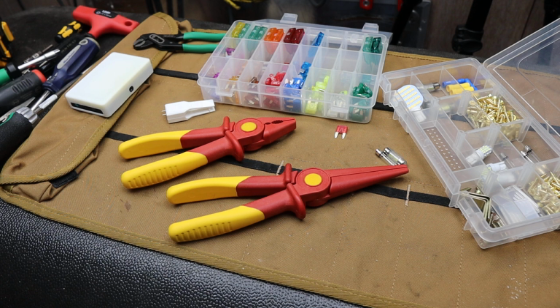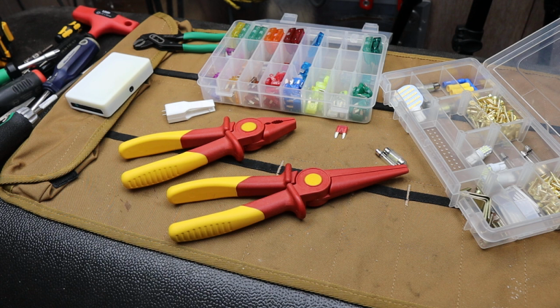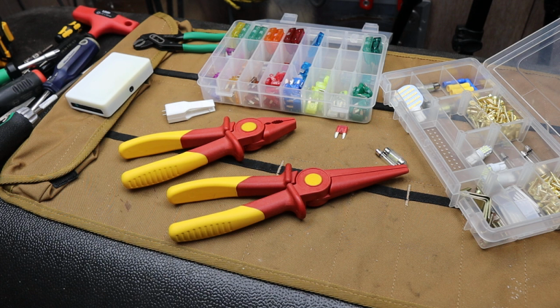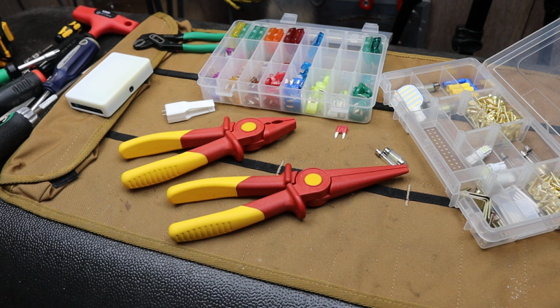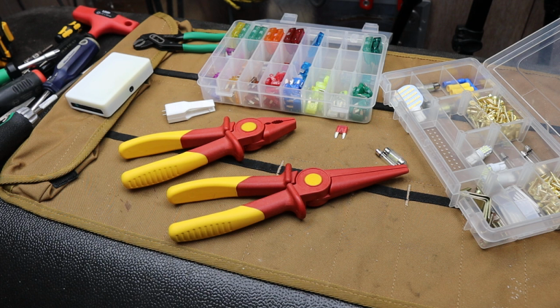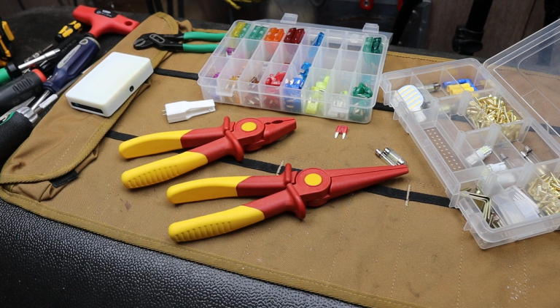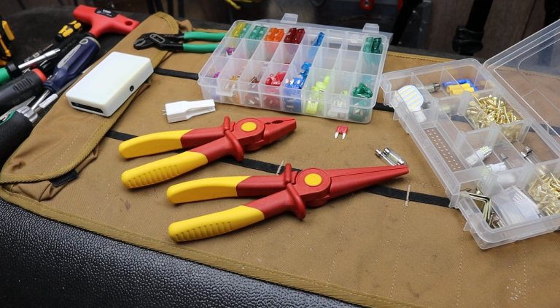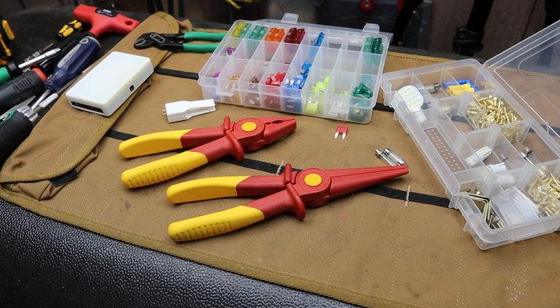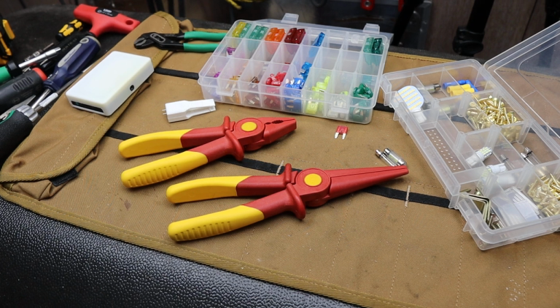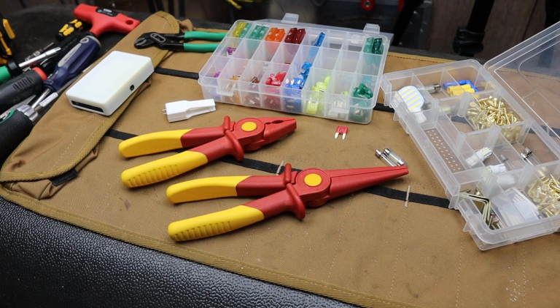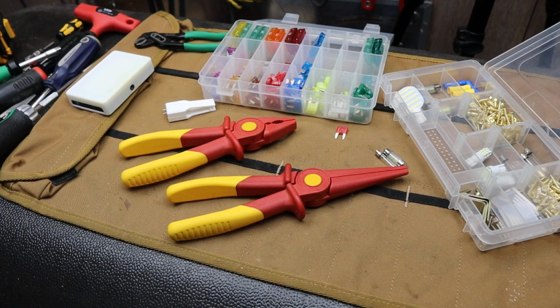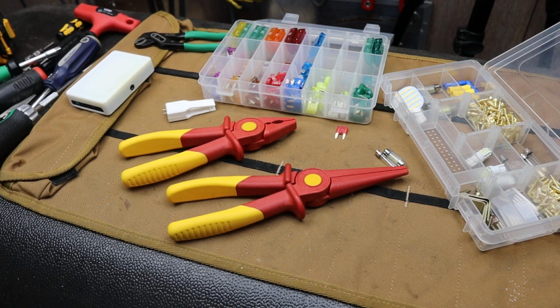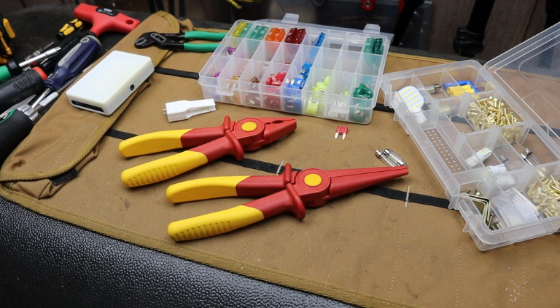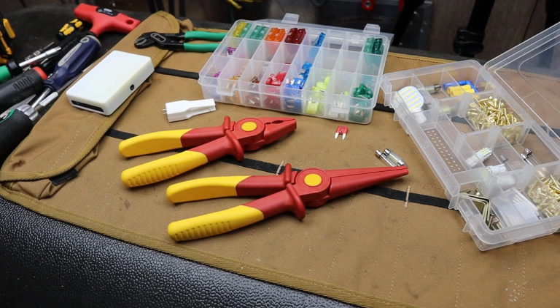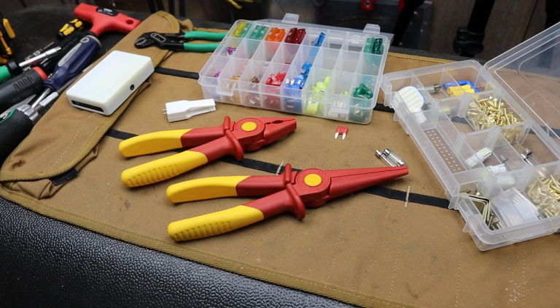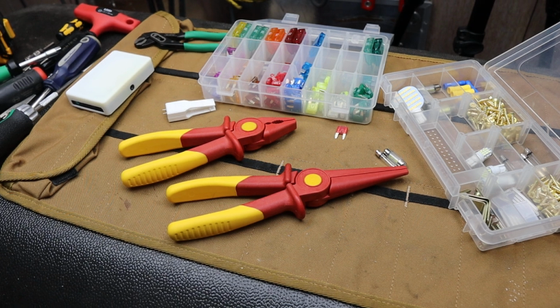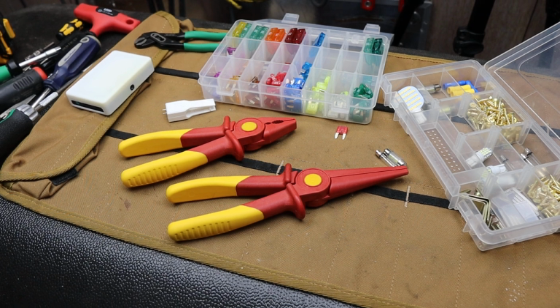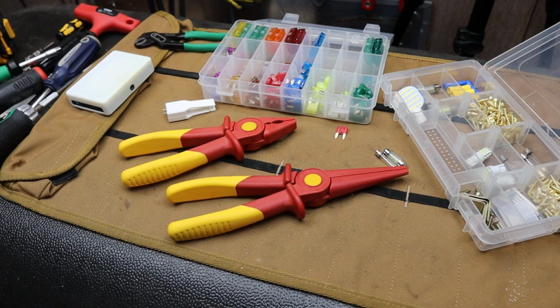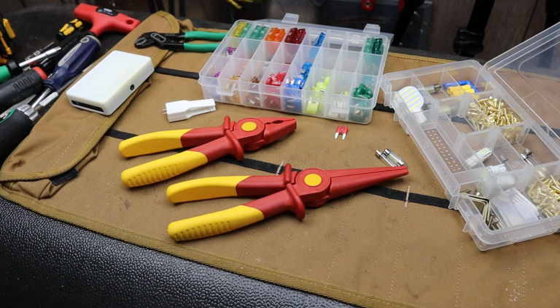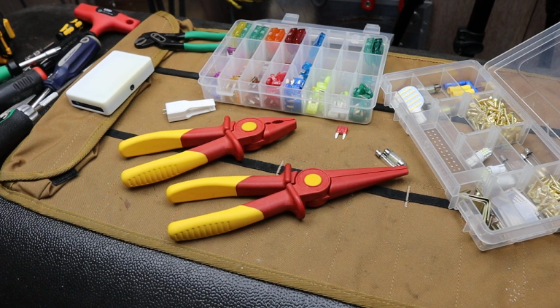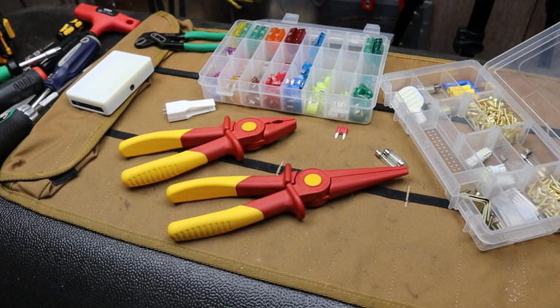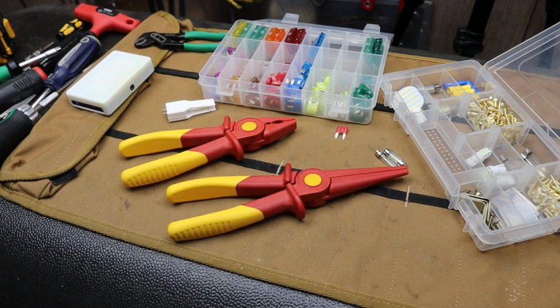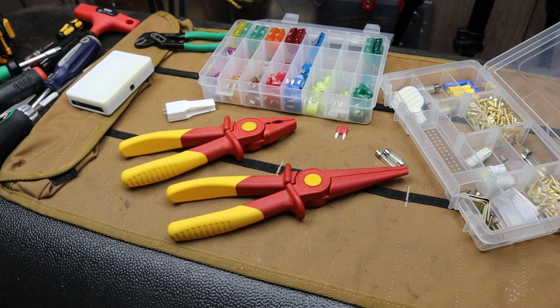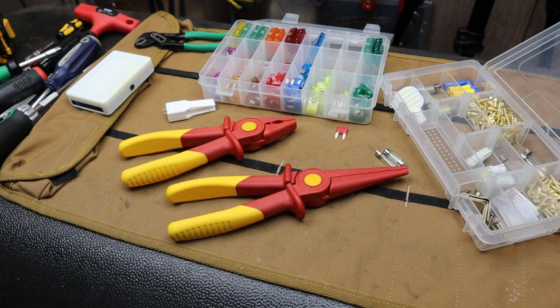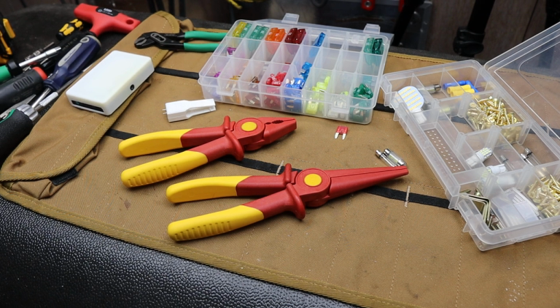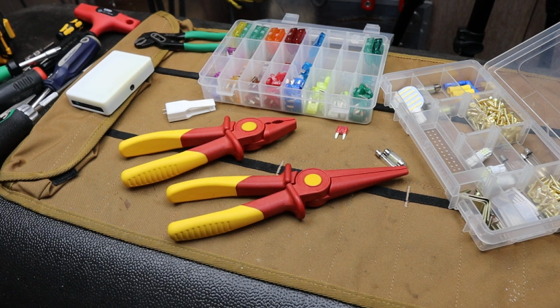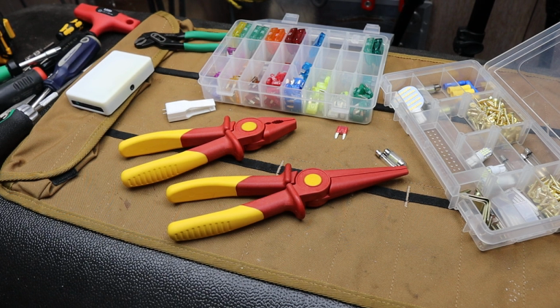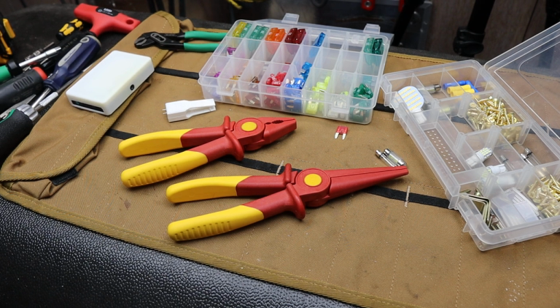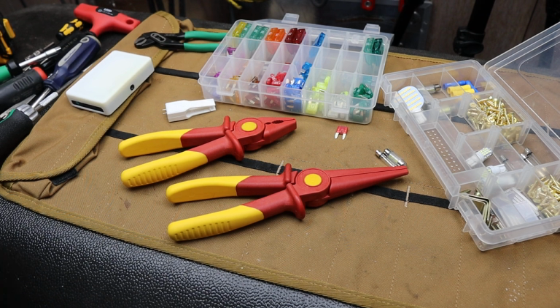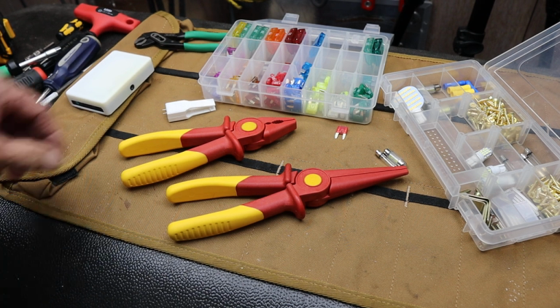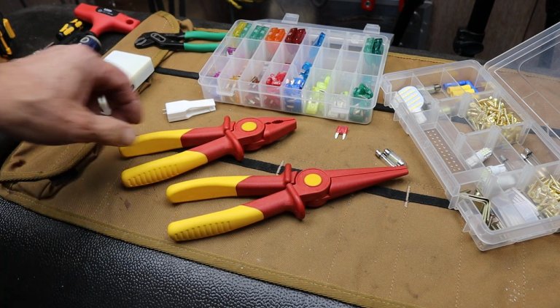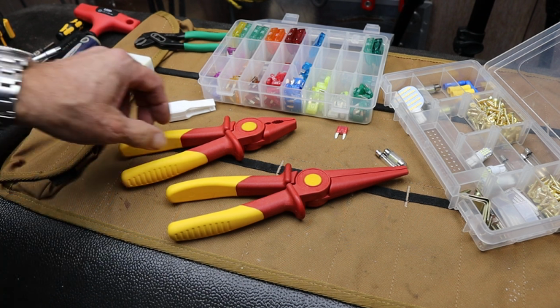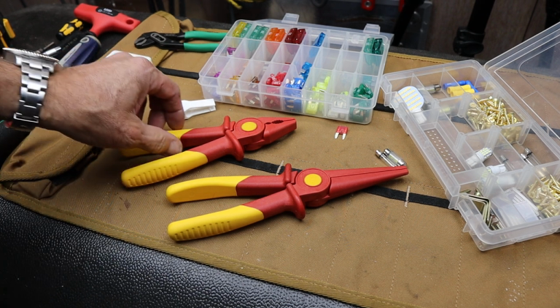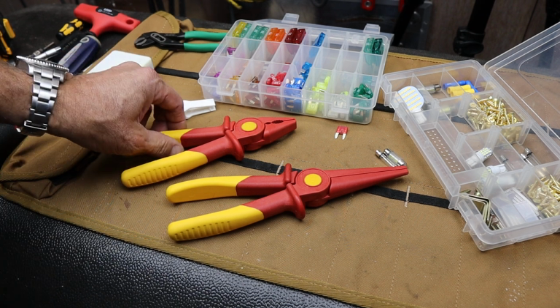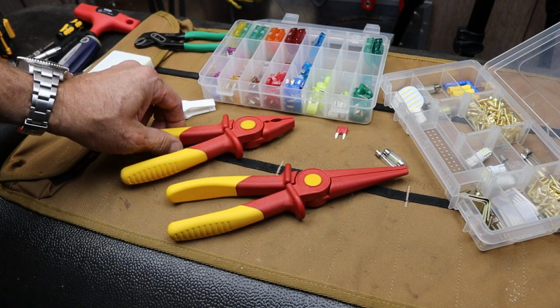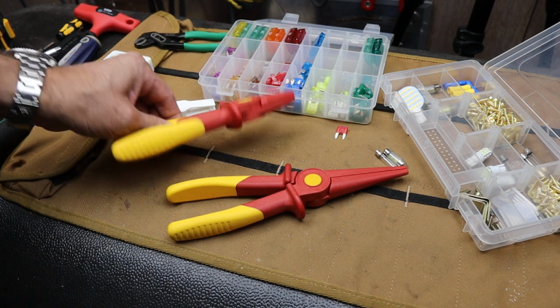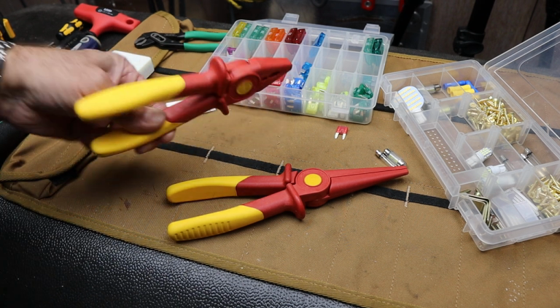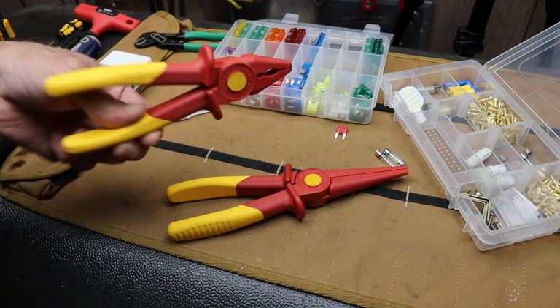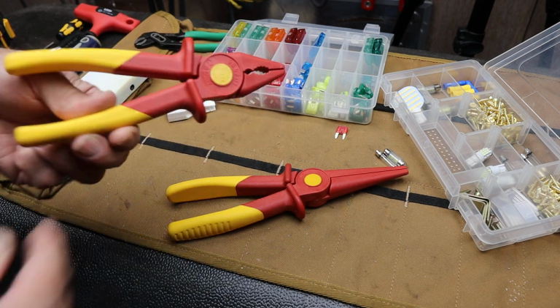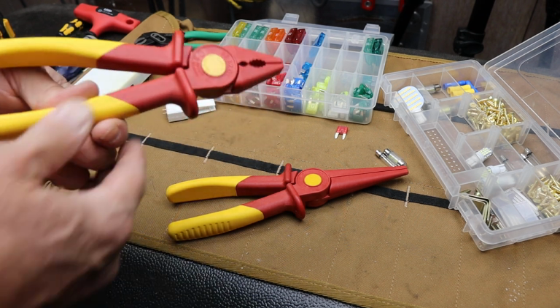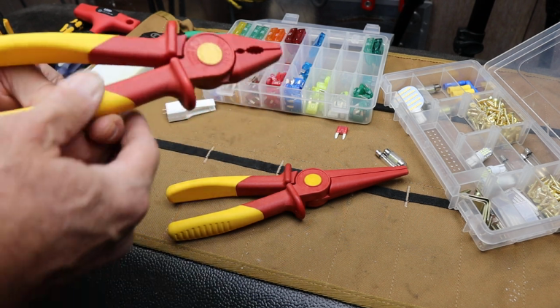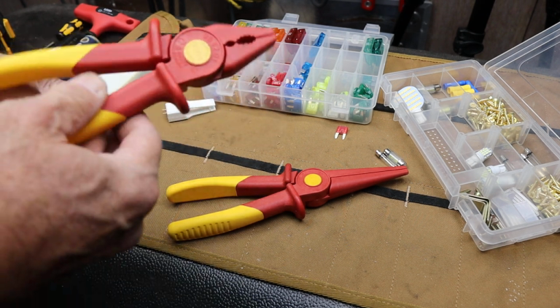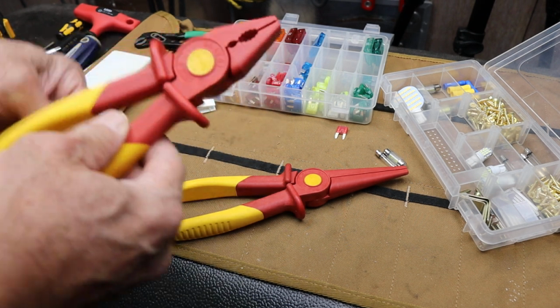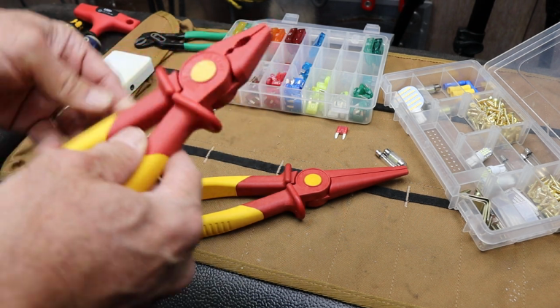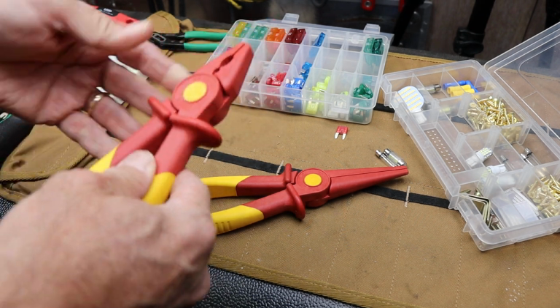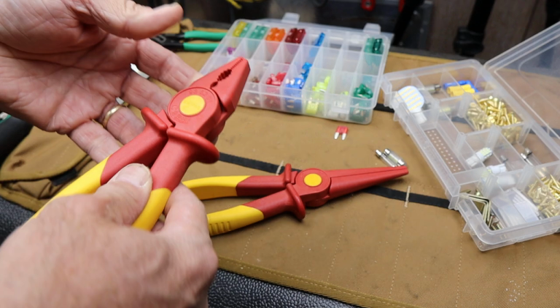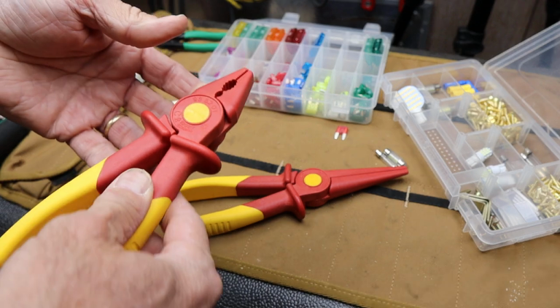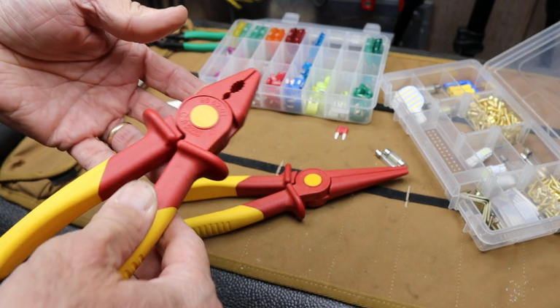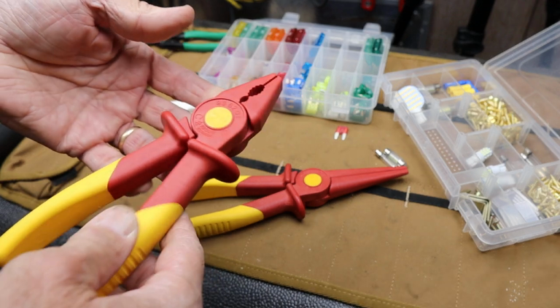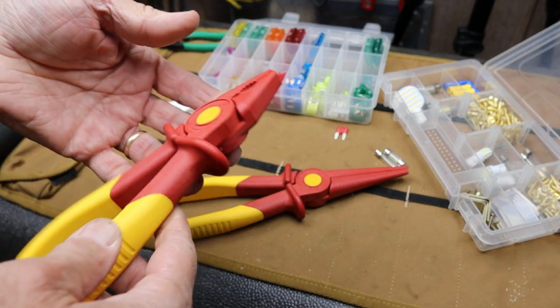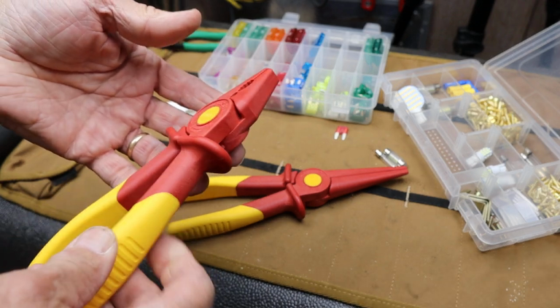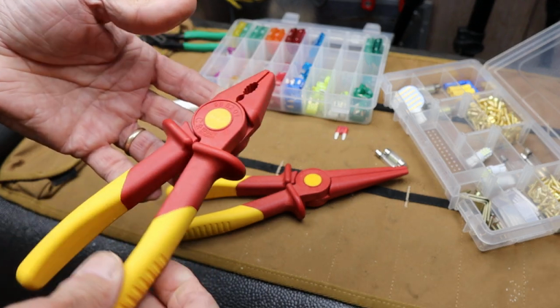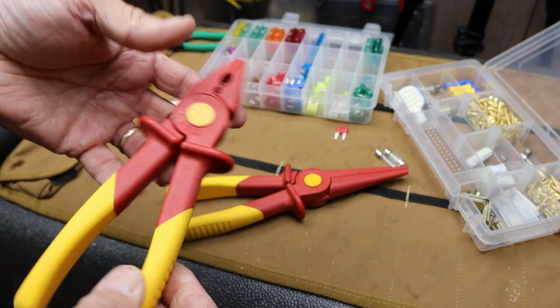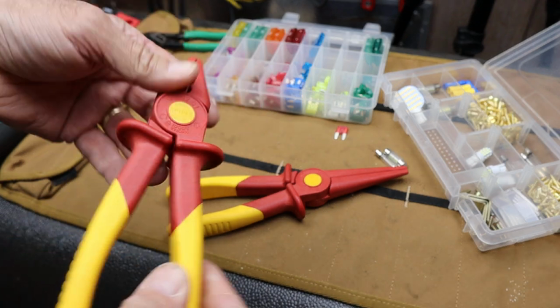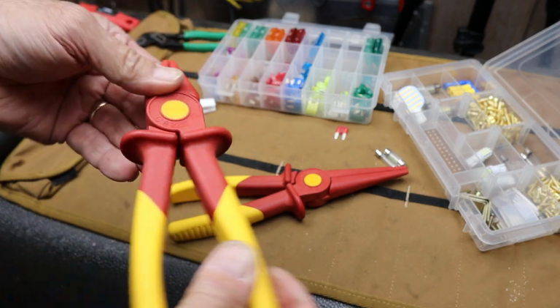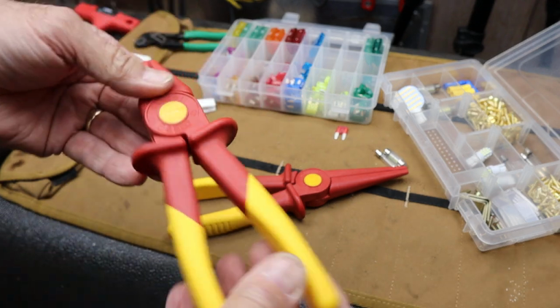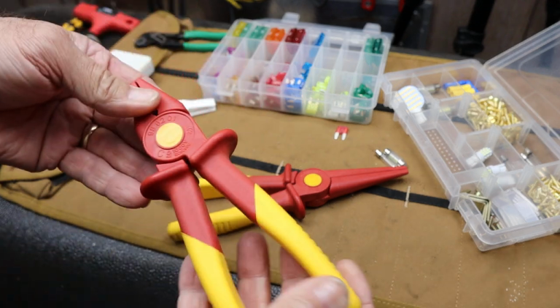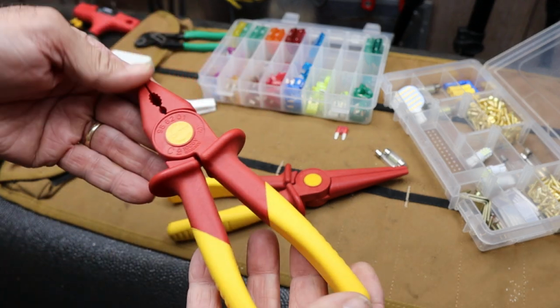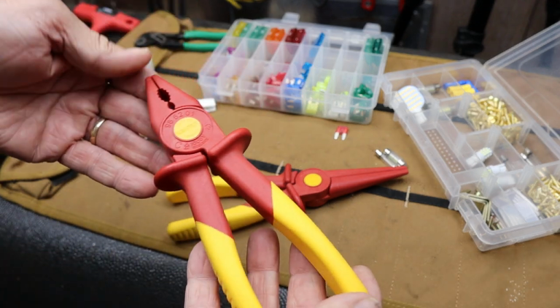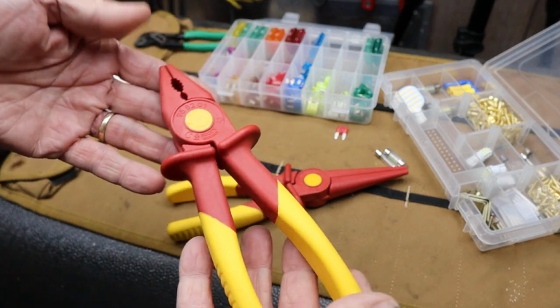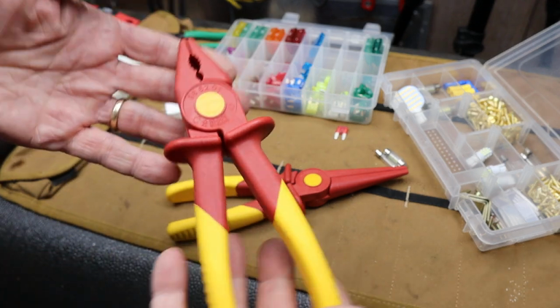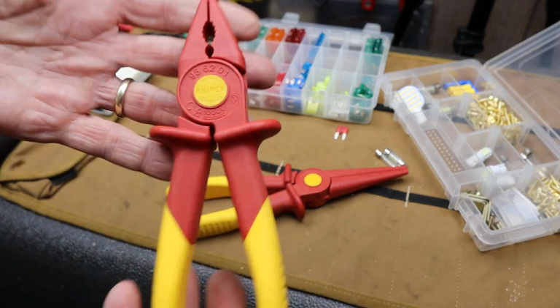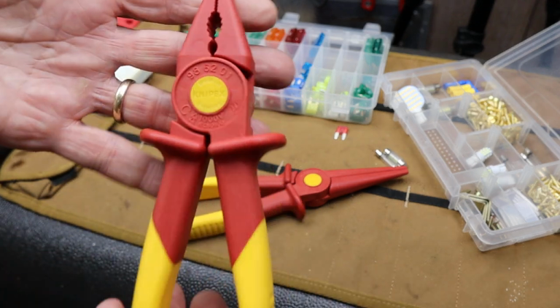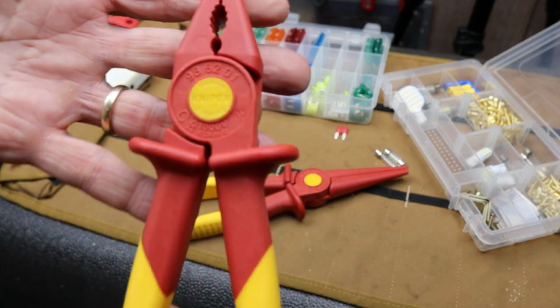Howdy folks, Doc here with Last Best Tool. You've probably seen these but wondered more about them. Well, here they are.